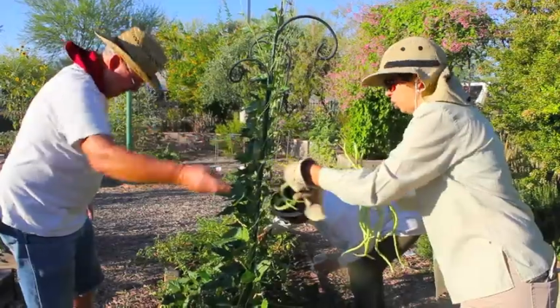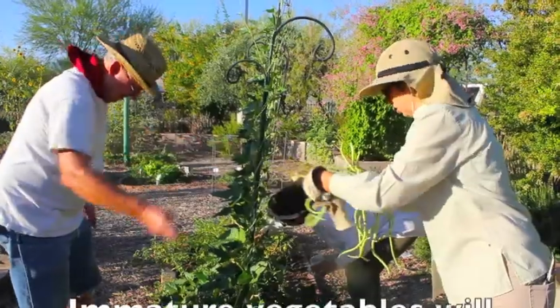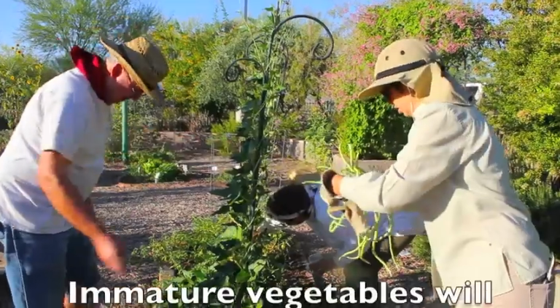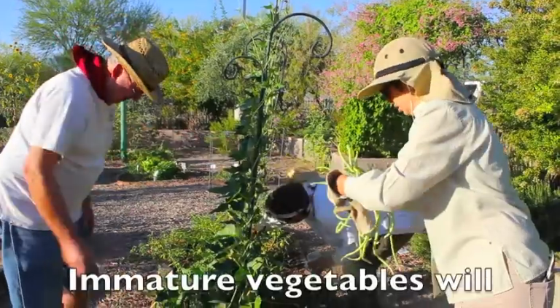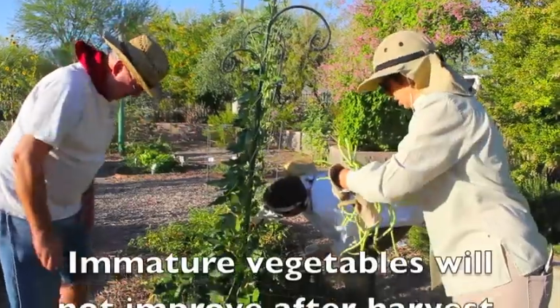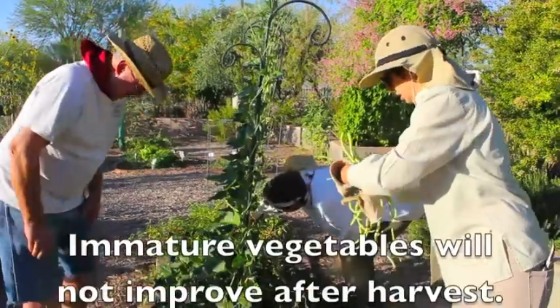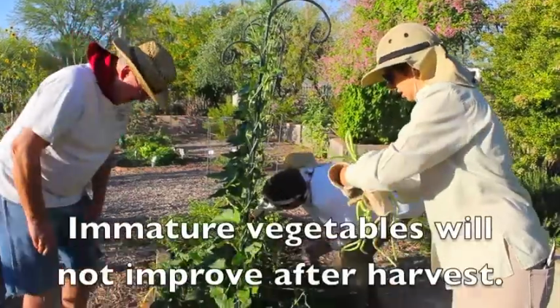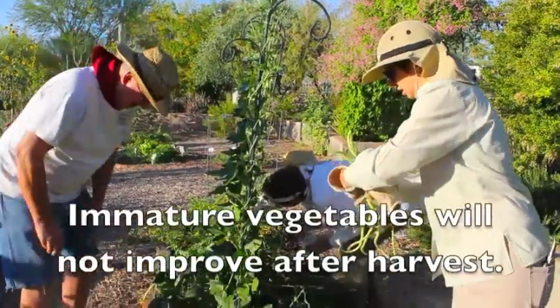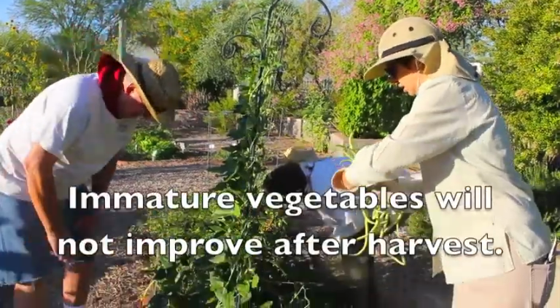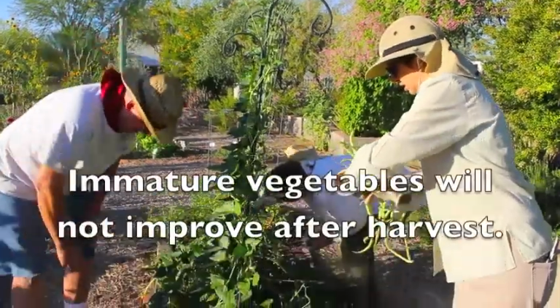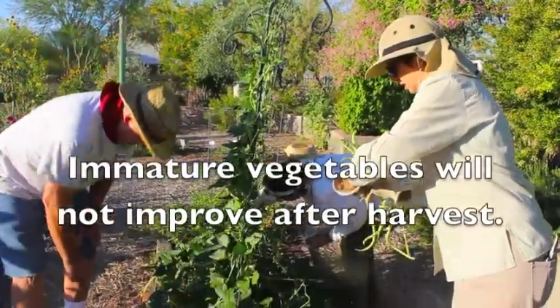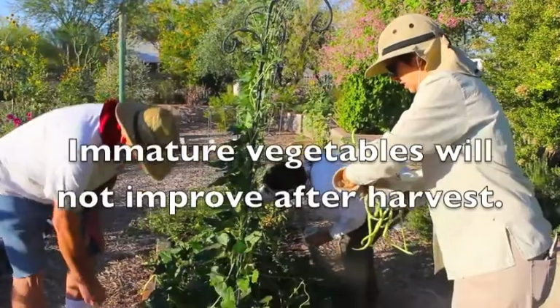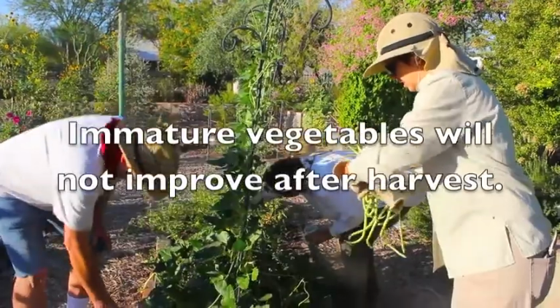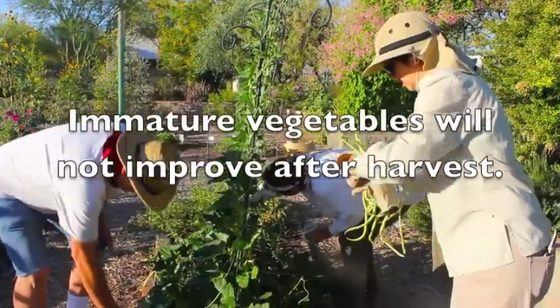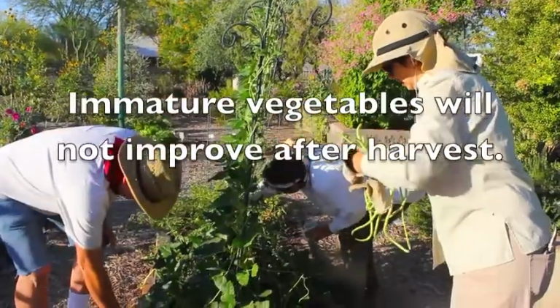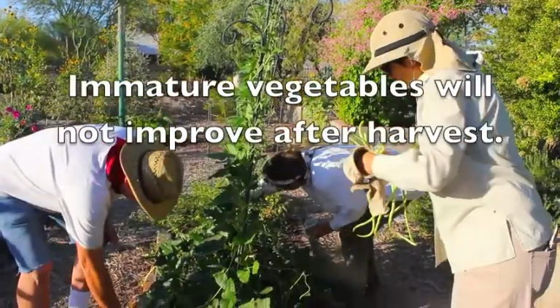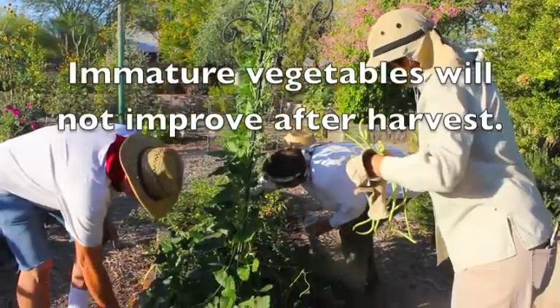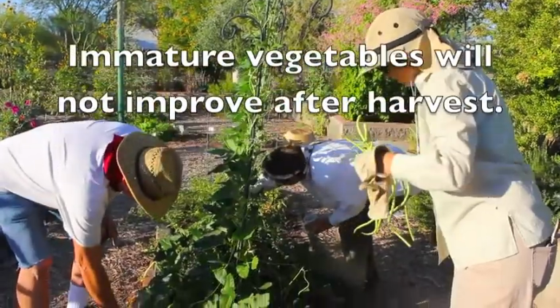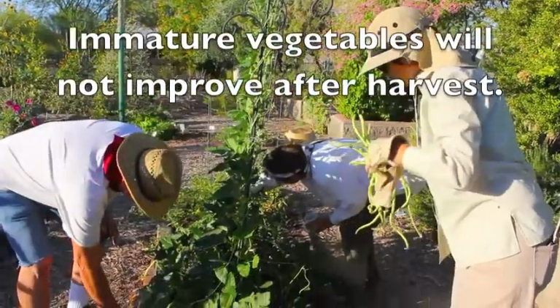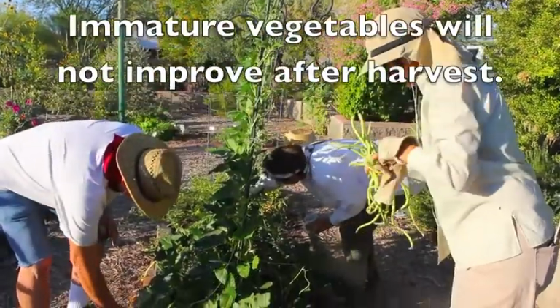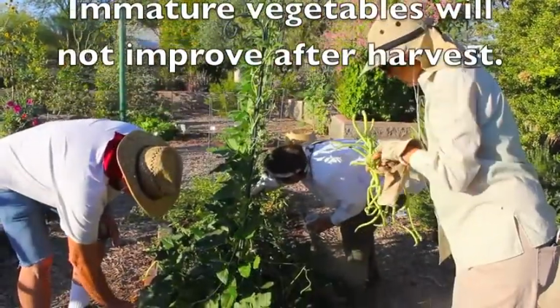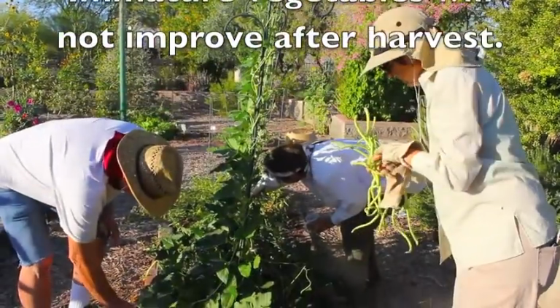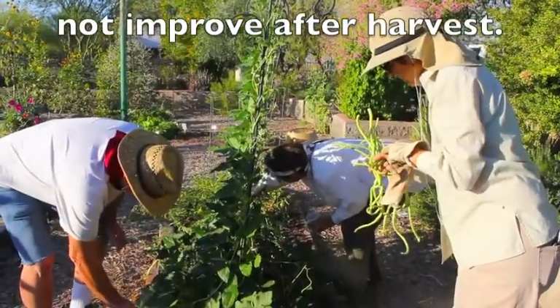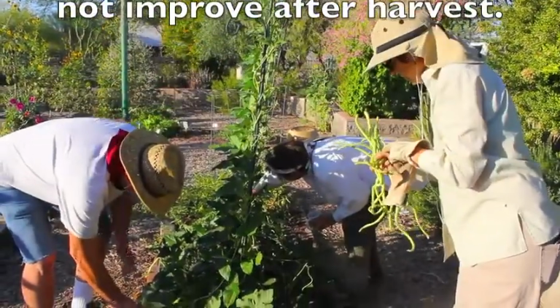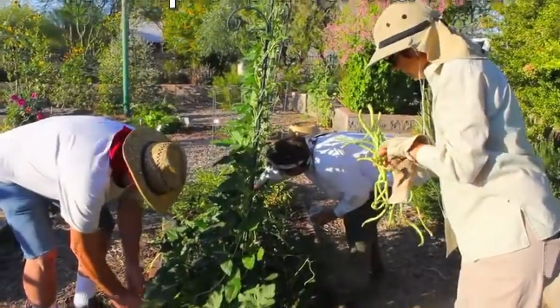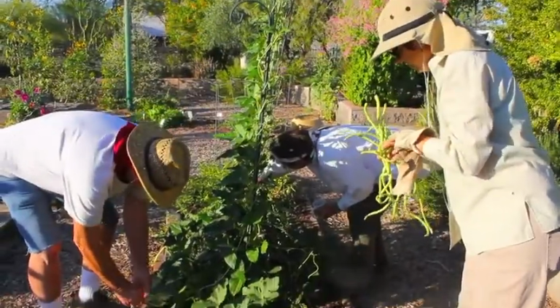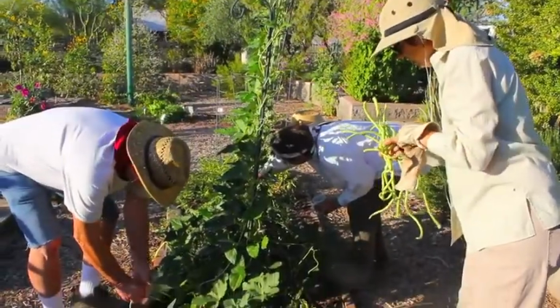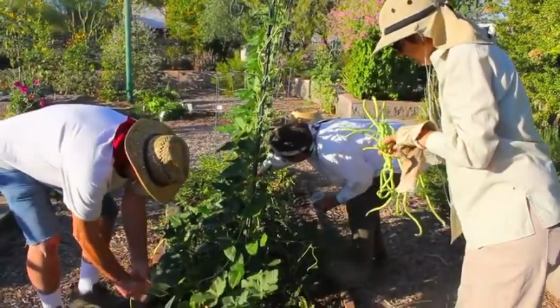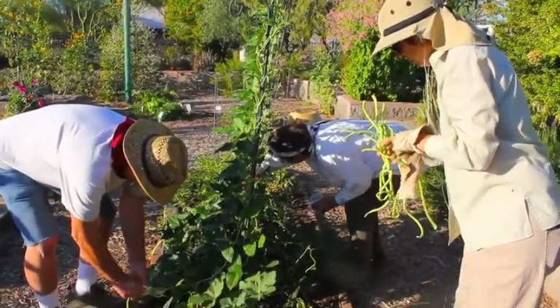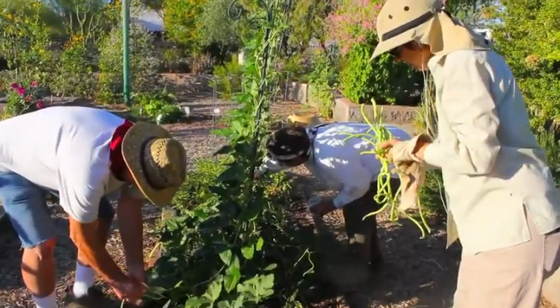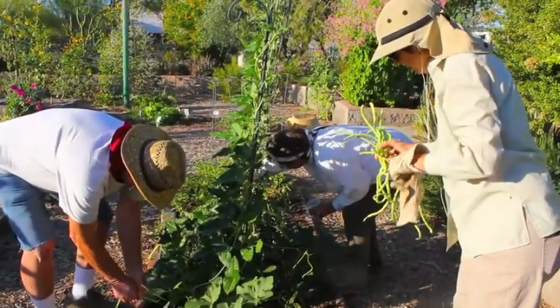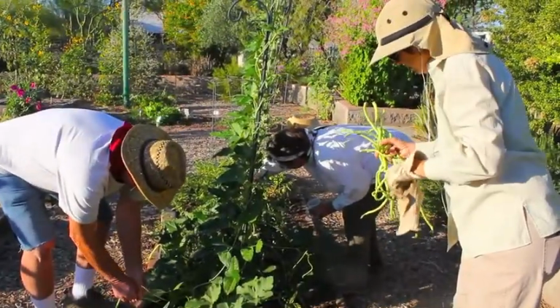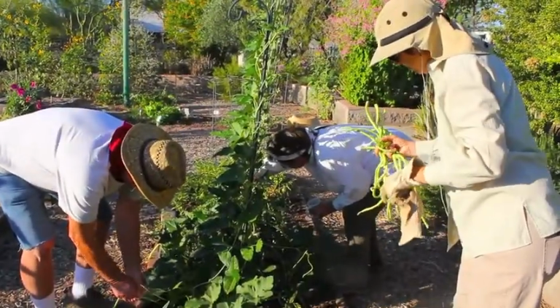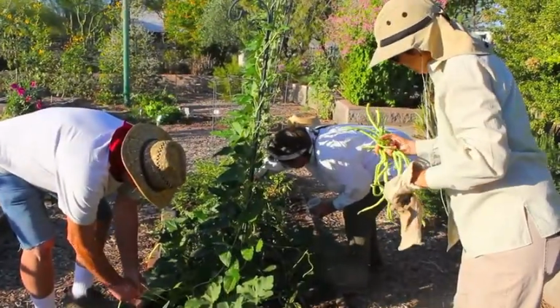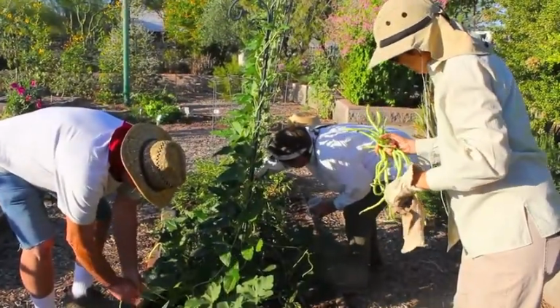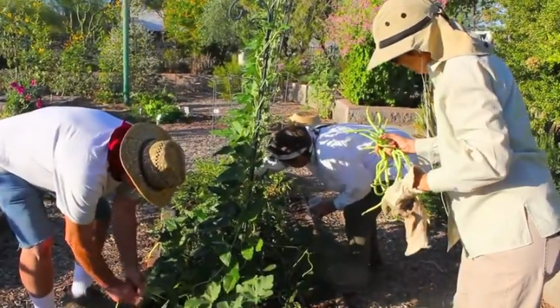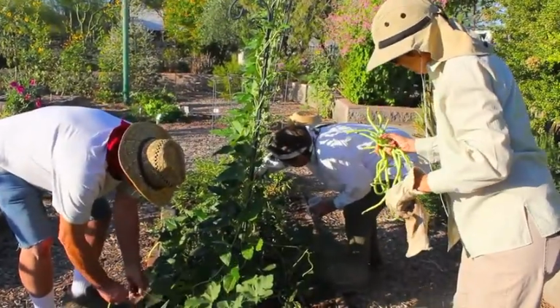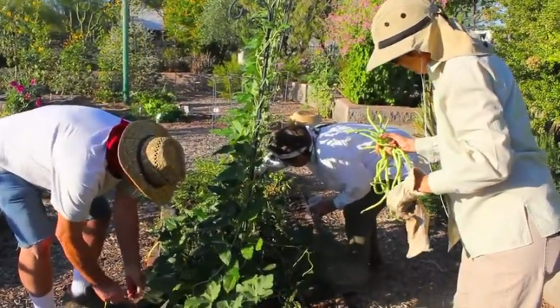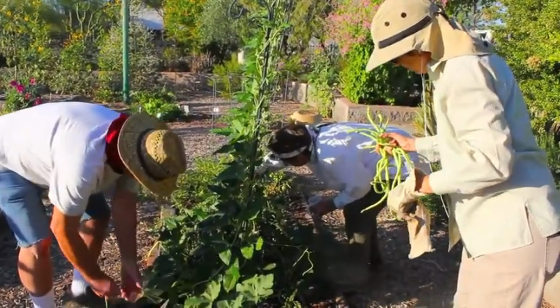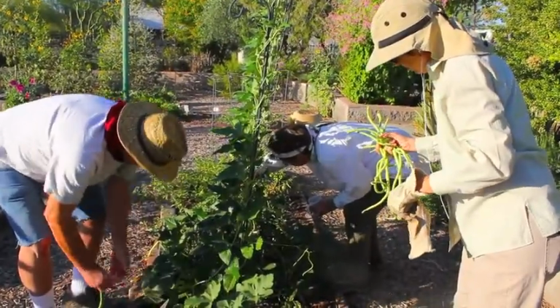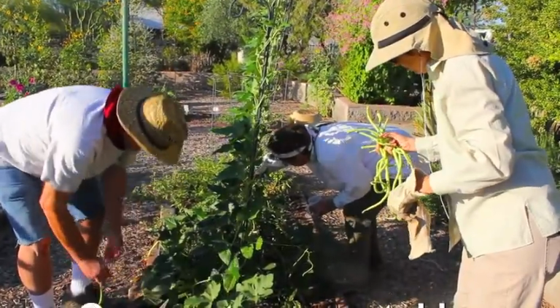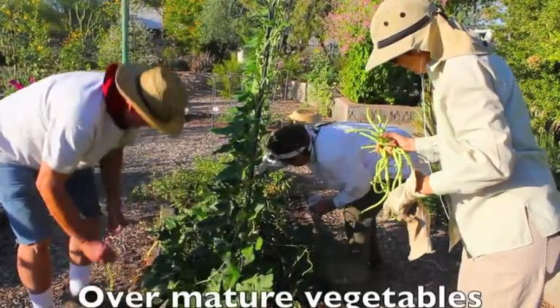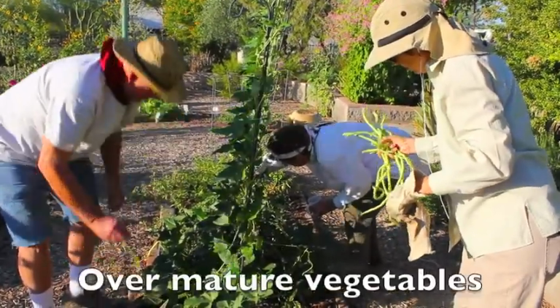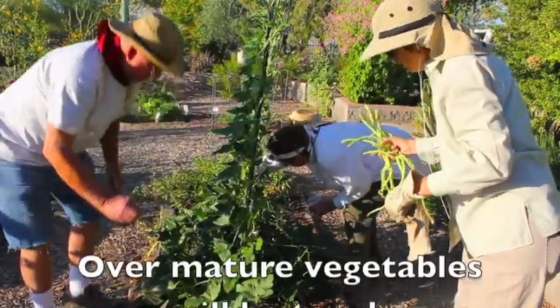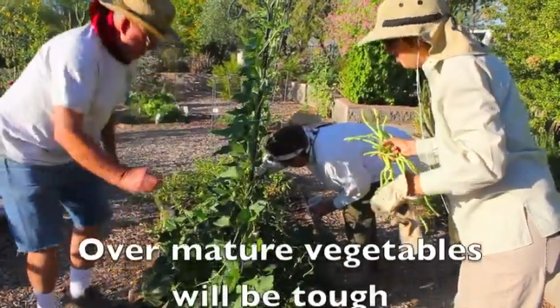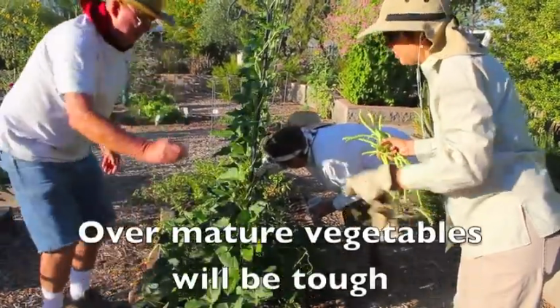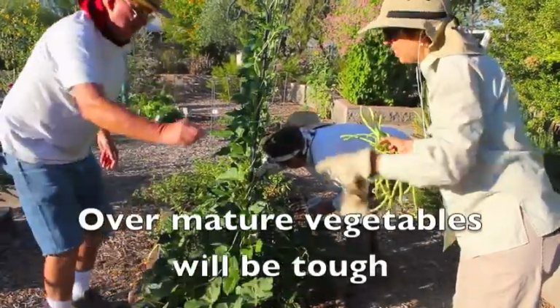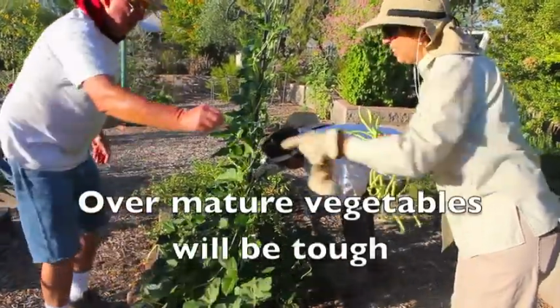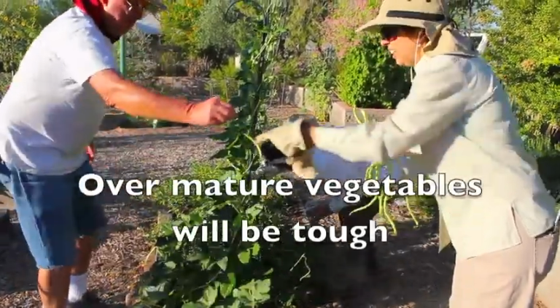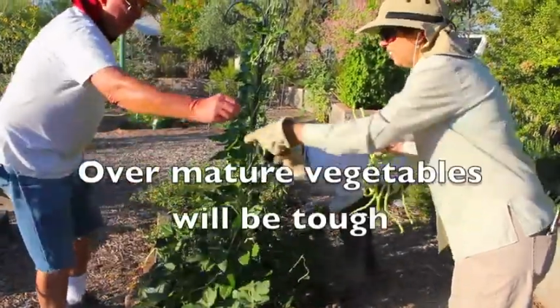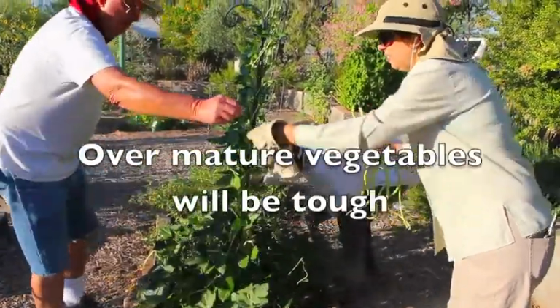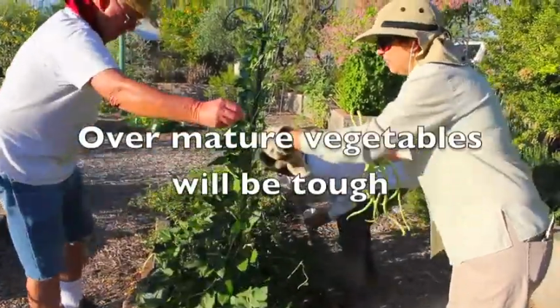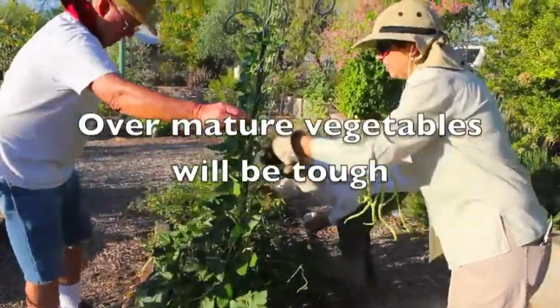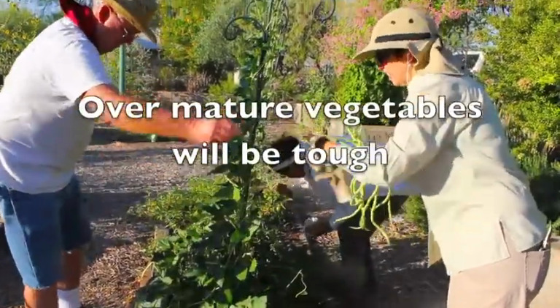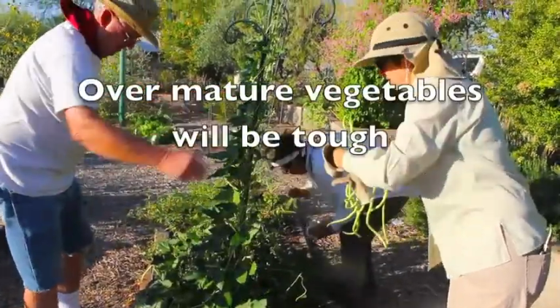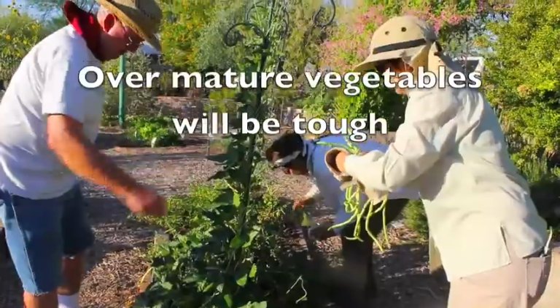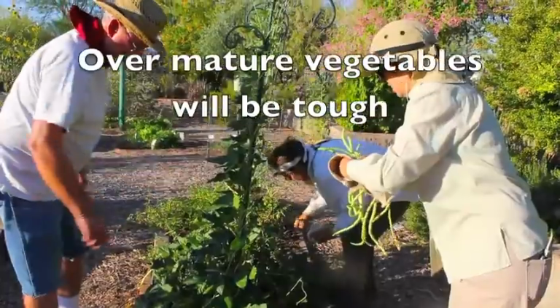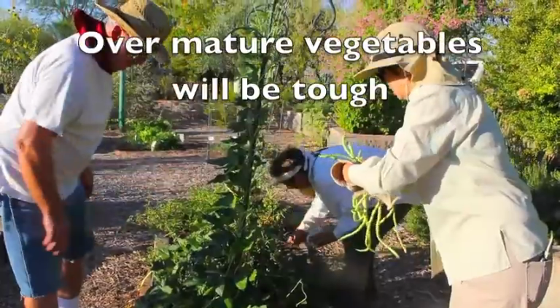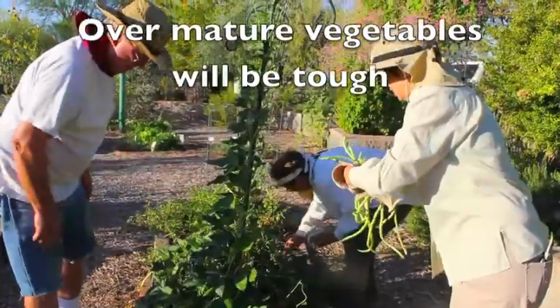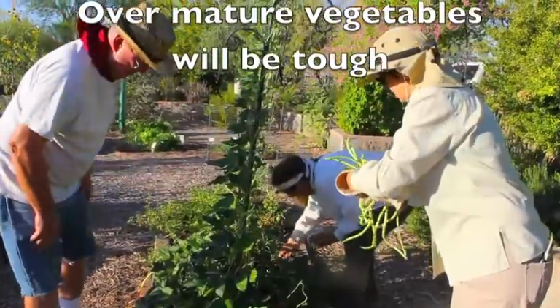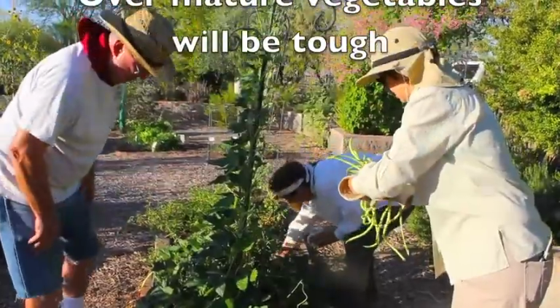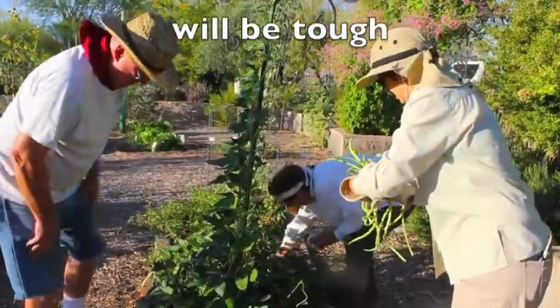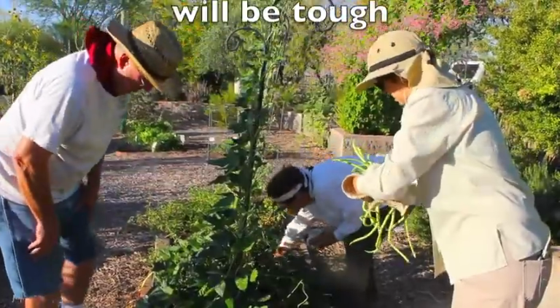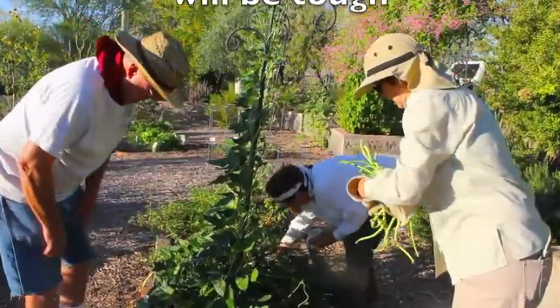Immature vegetables will not improve after harvest, and over-mature vegetables will be tough and lack the desired taste and texture.